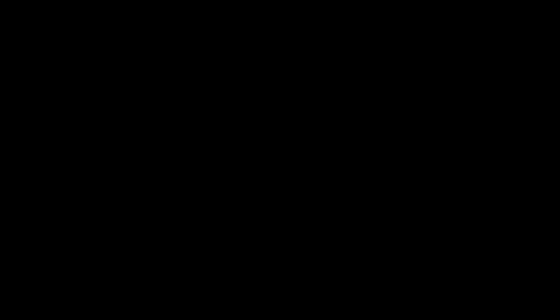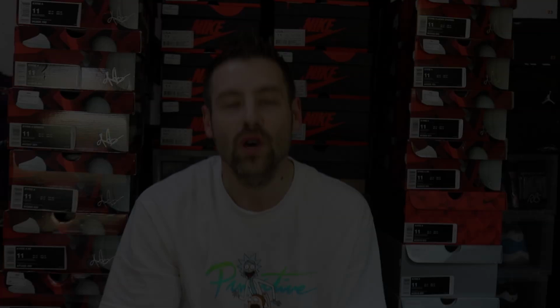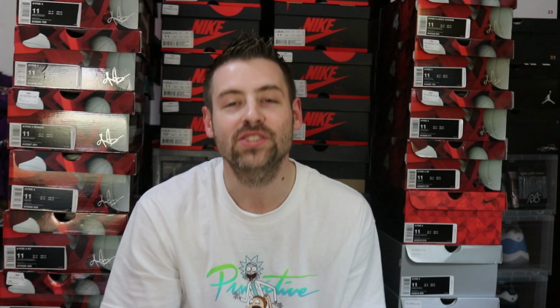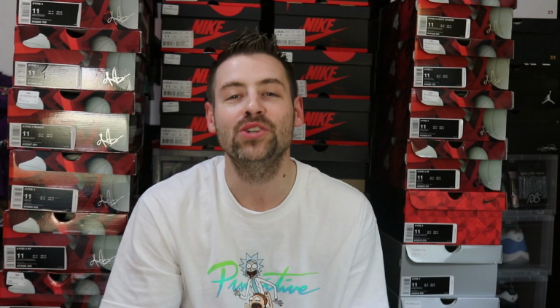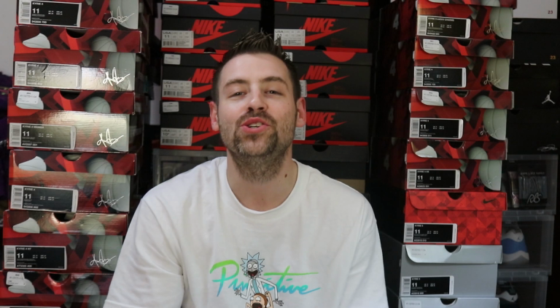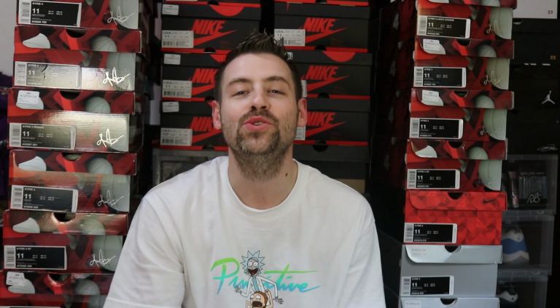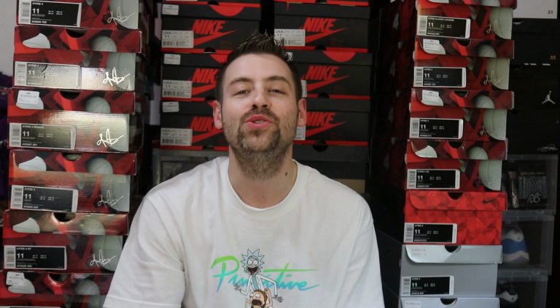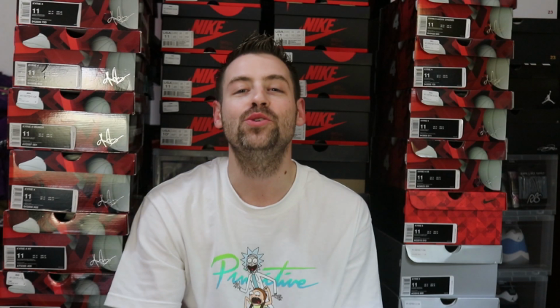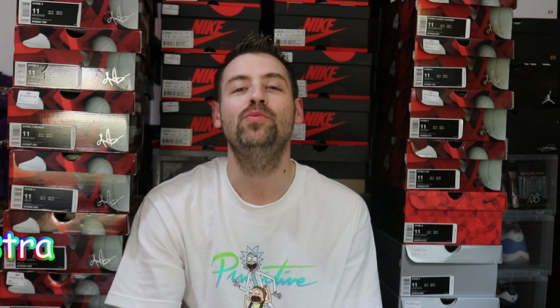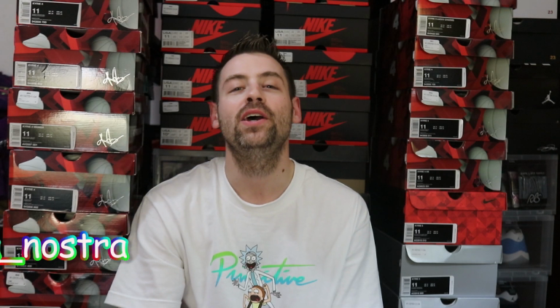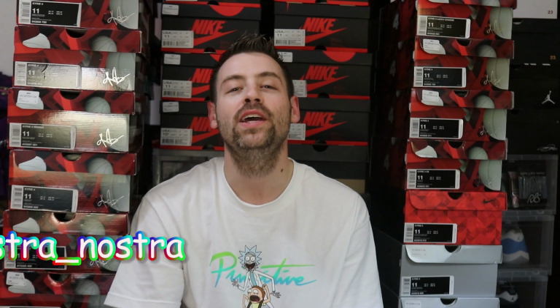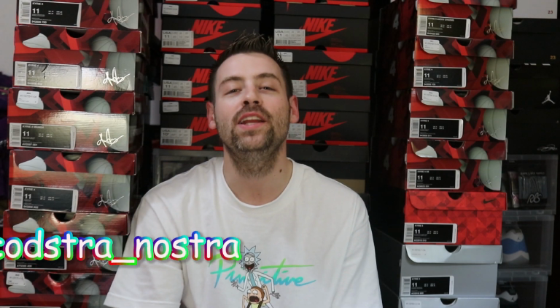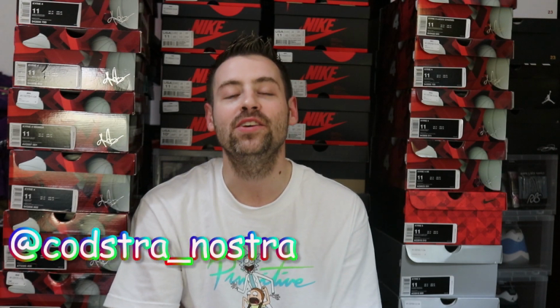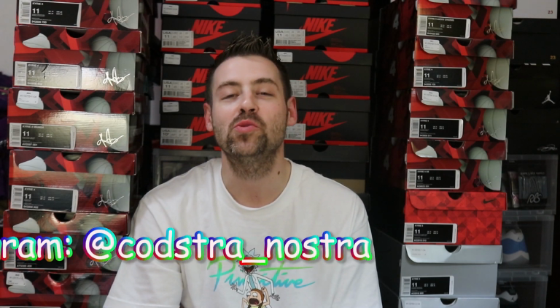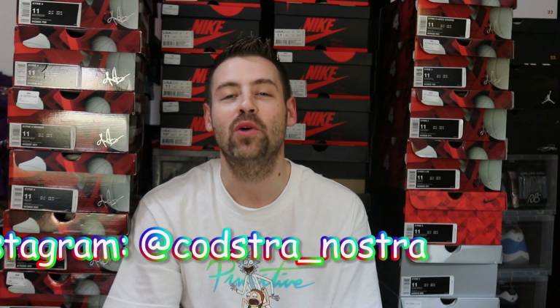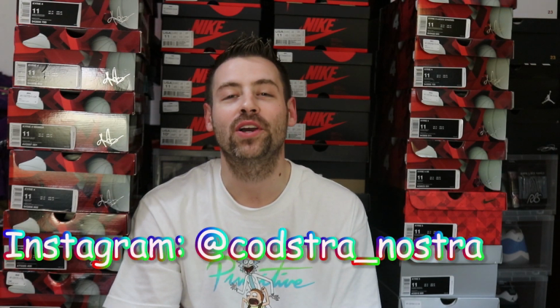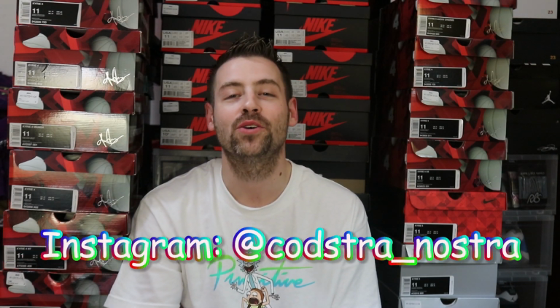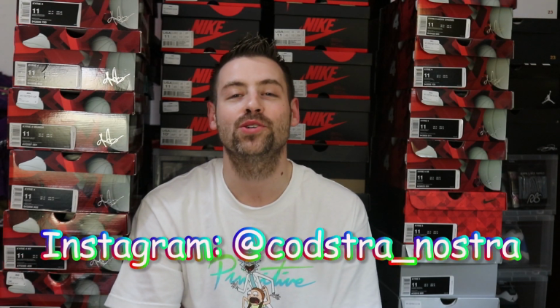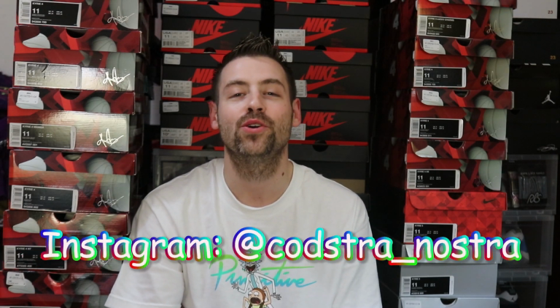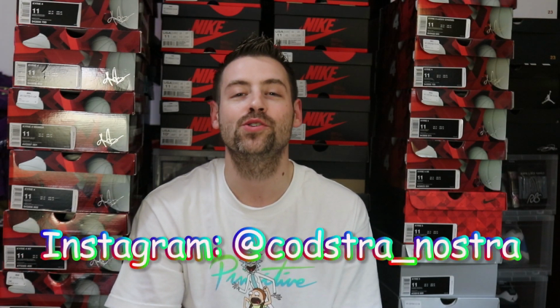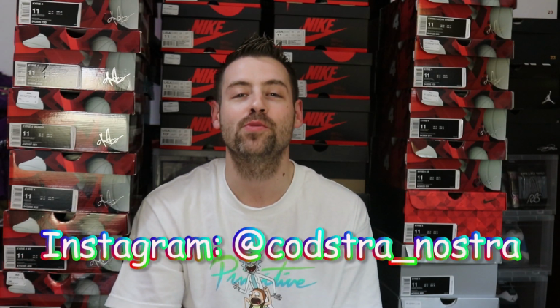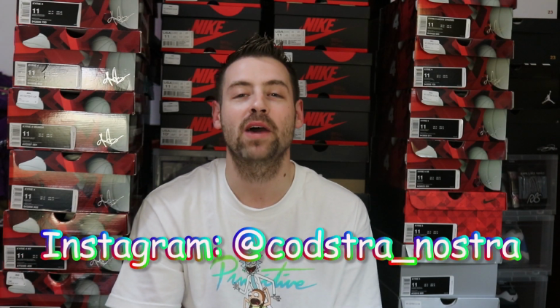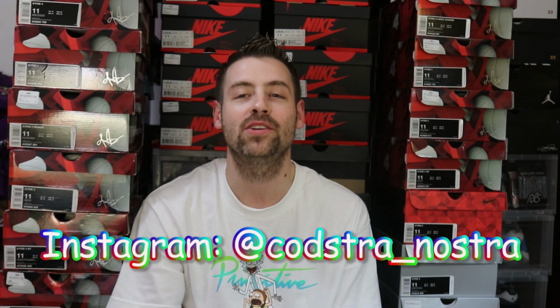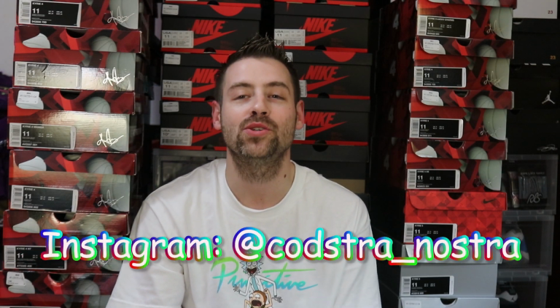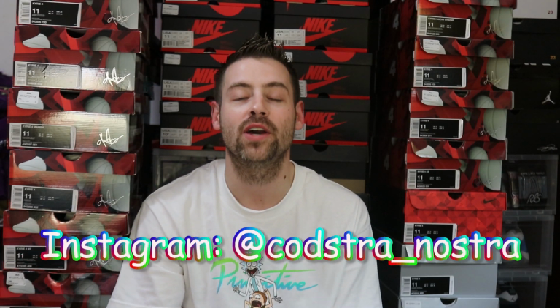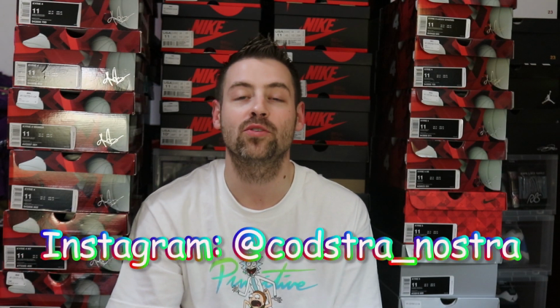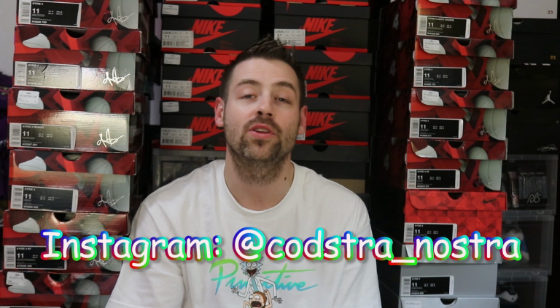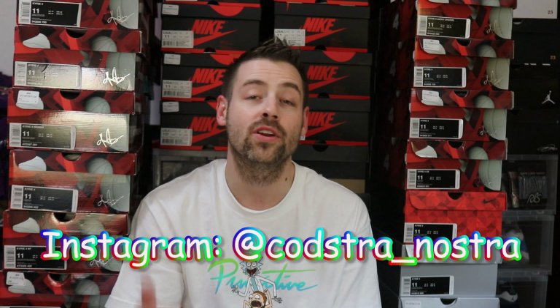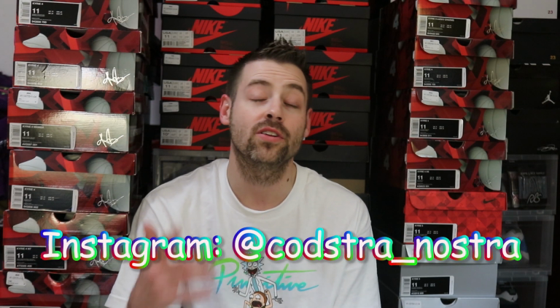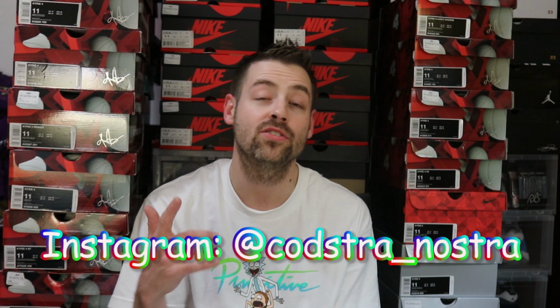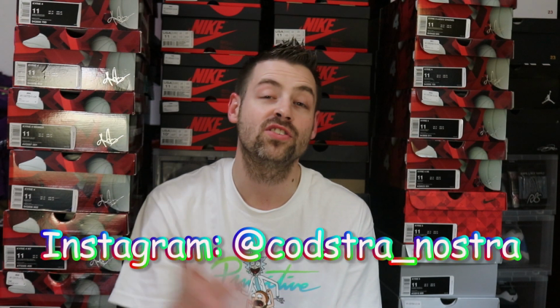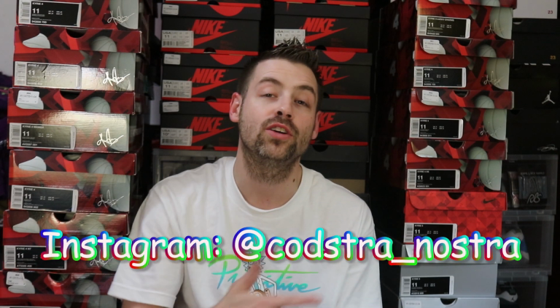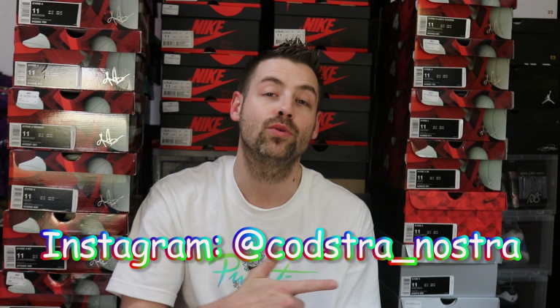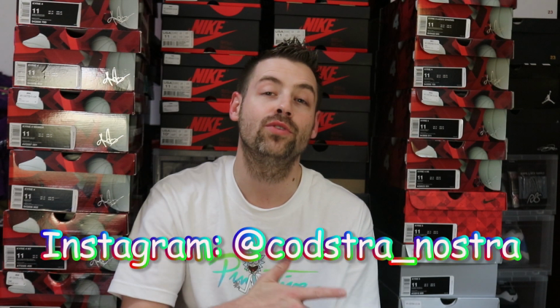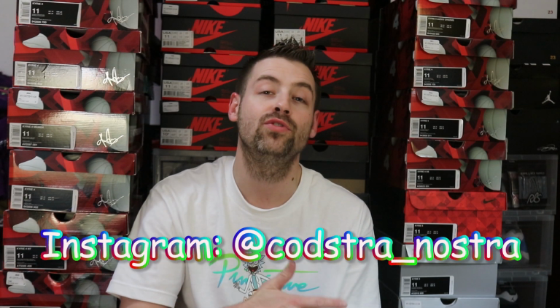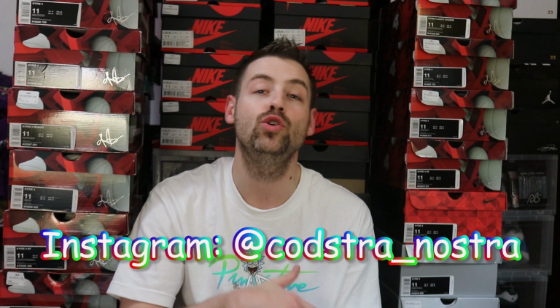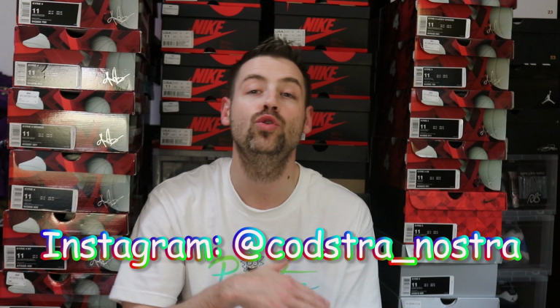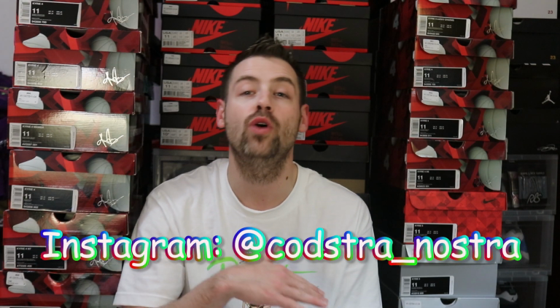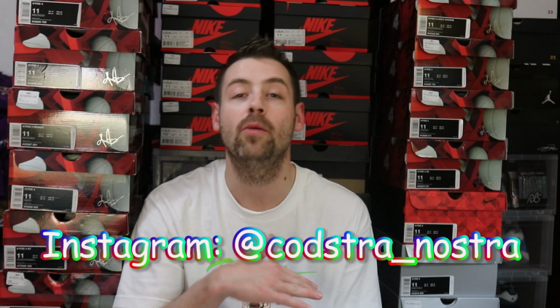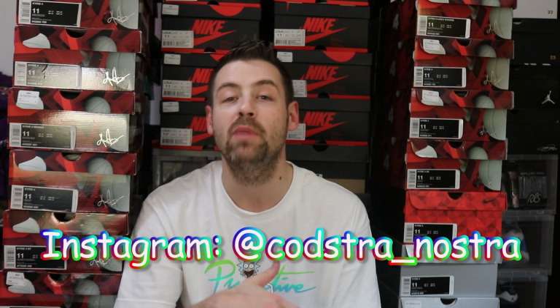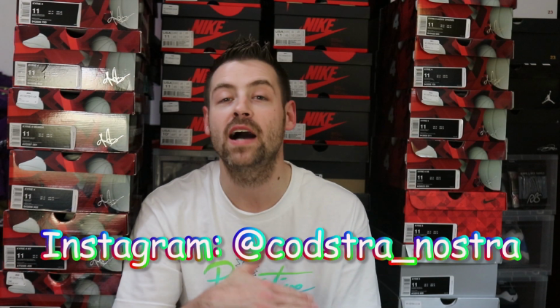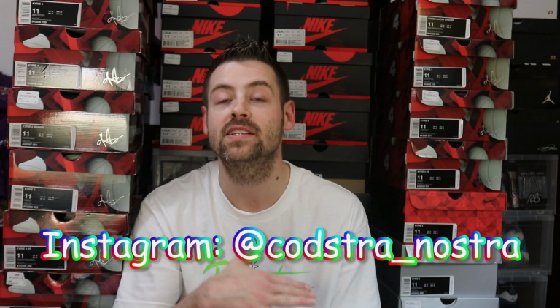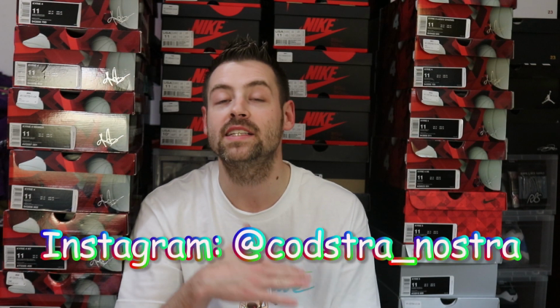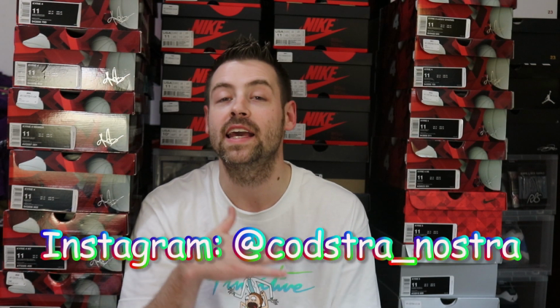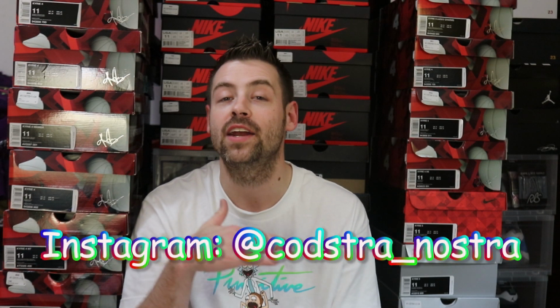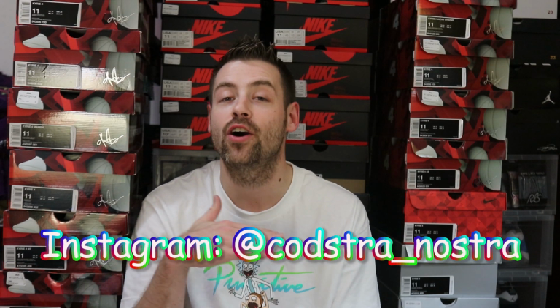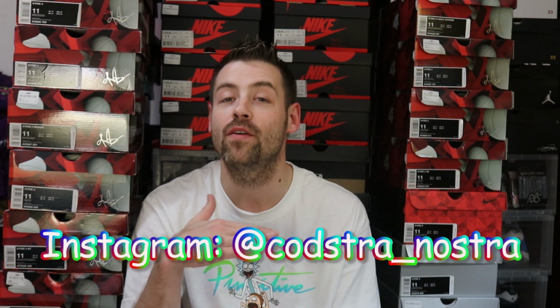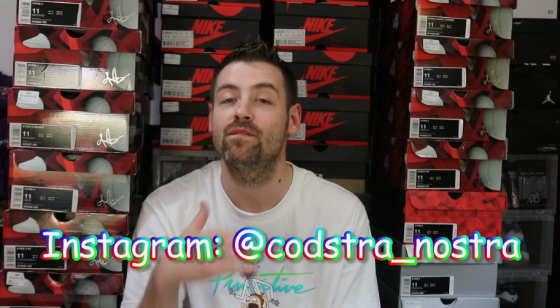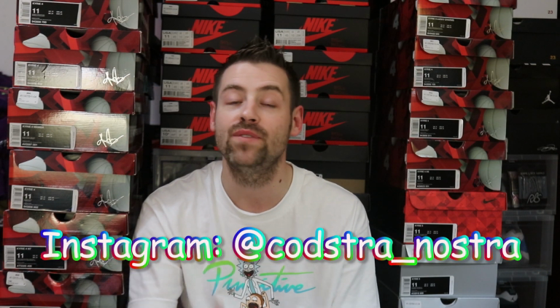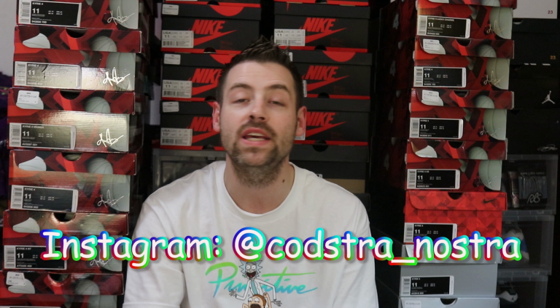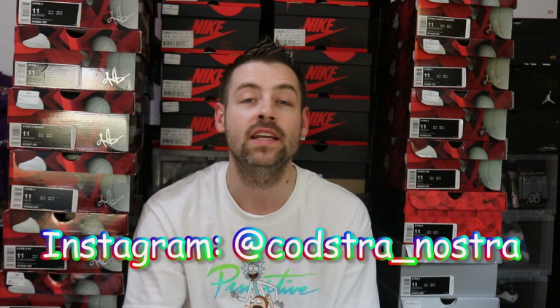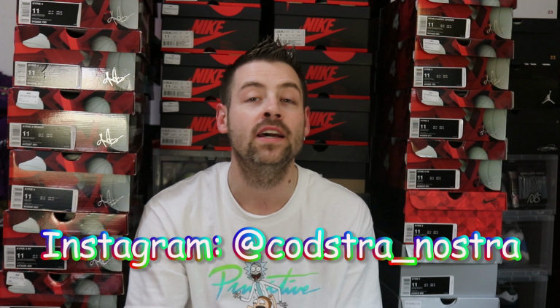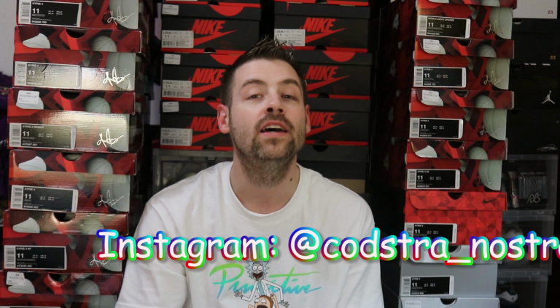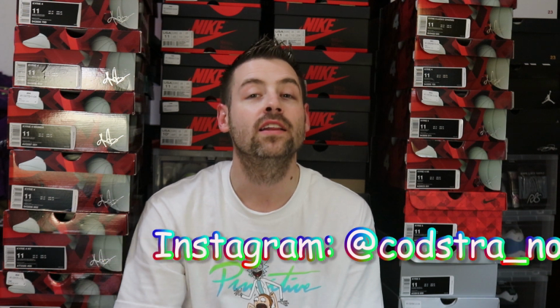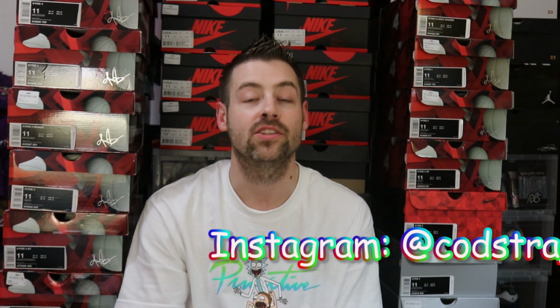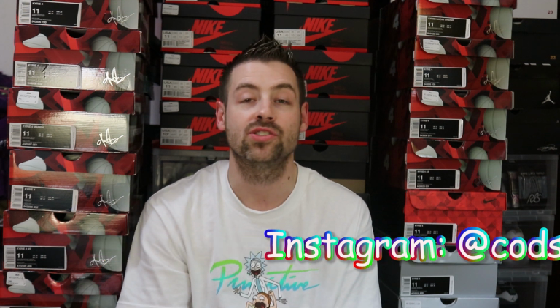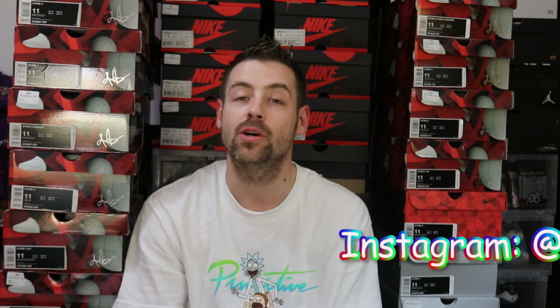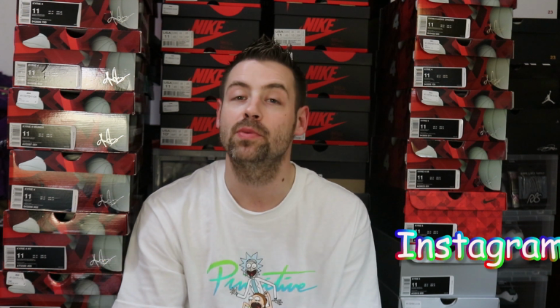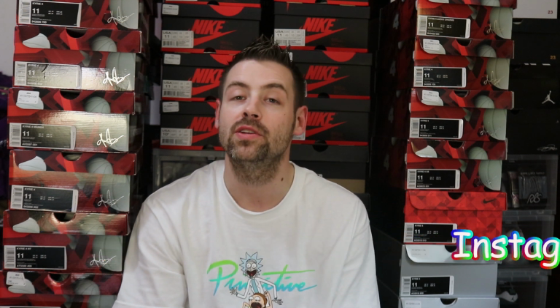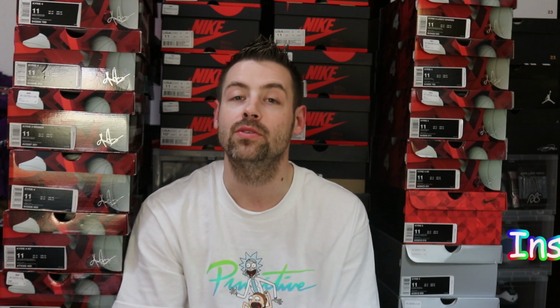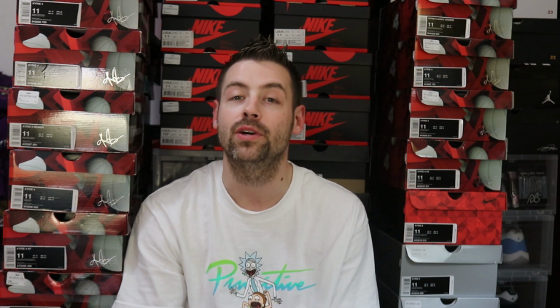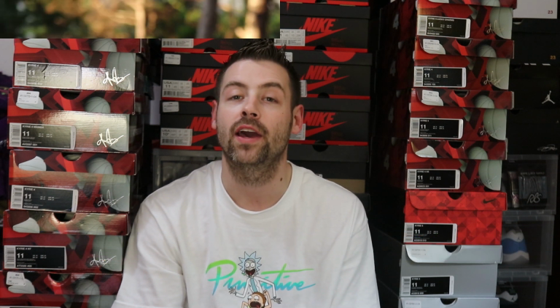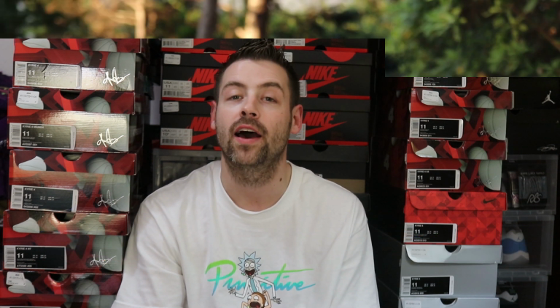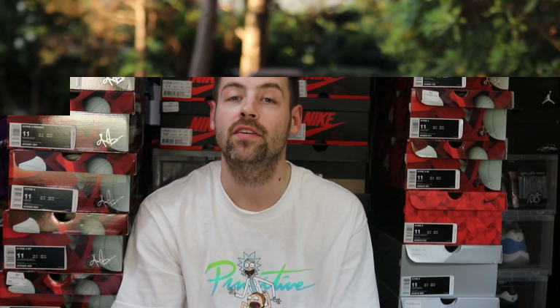What's good YouTube? It is your boy Coaster Nostra back at you guys with another sneaker review on boxing and on feet. Let's jump into it guys.